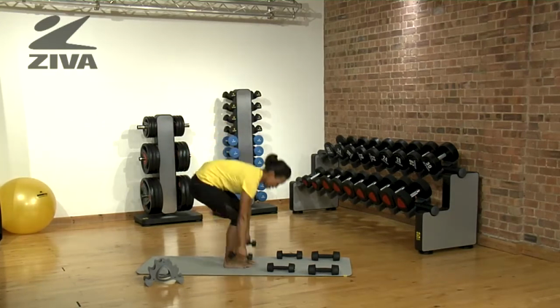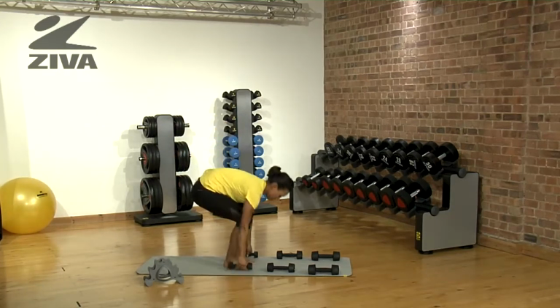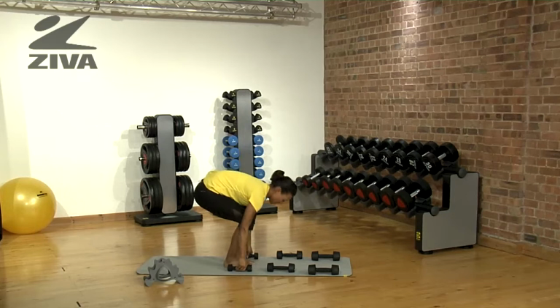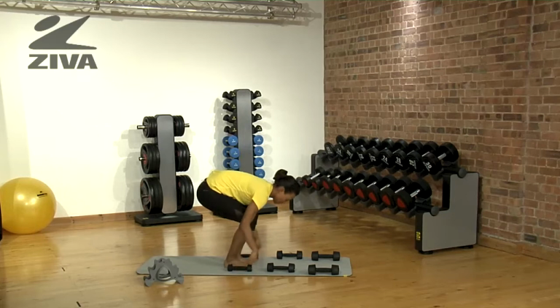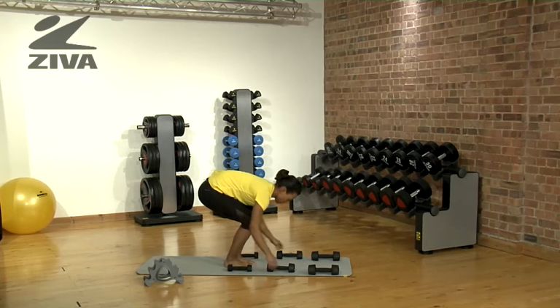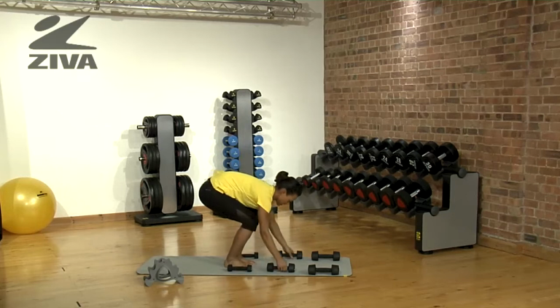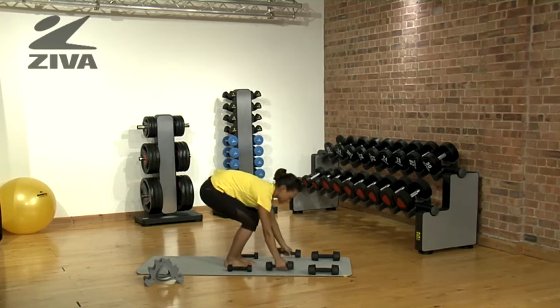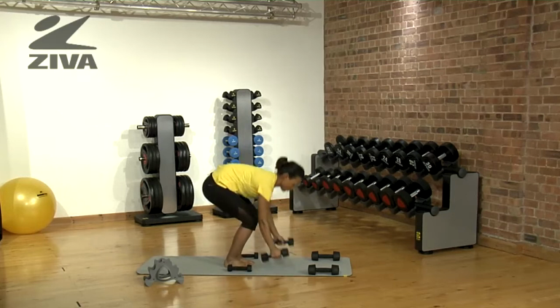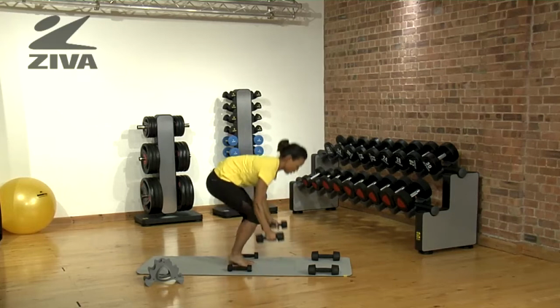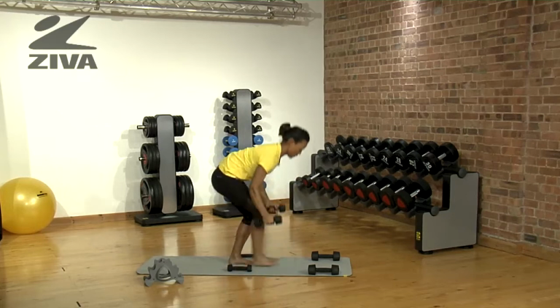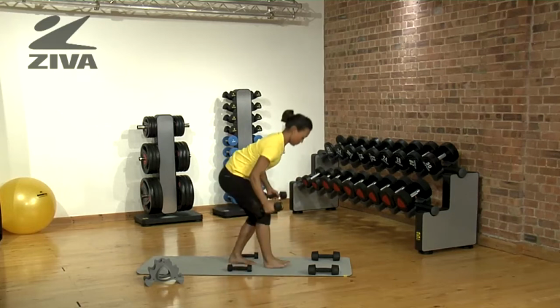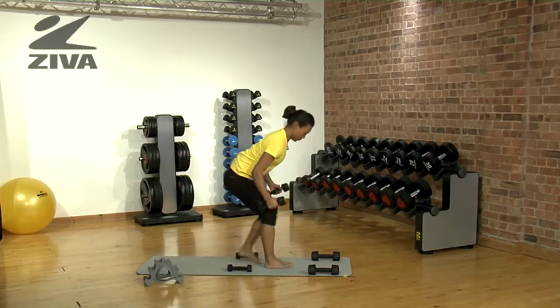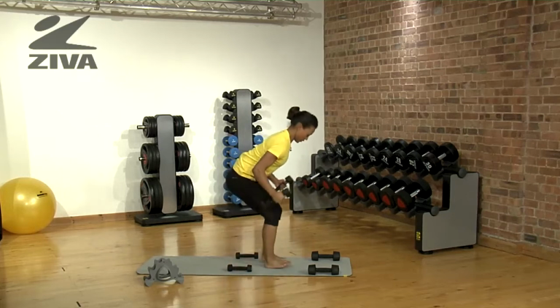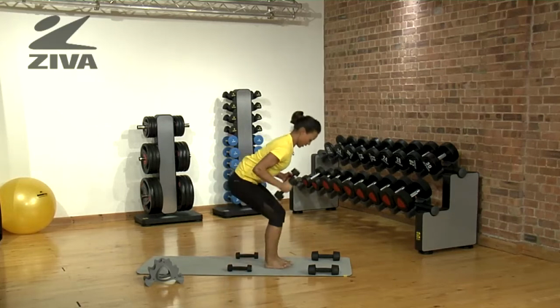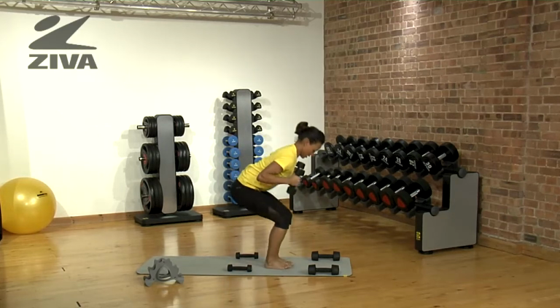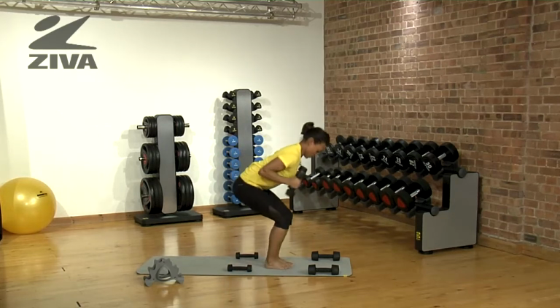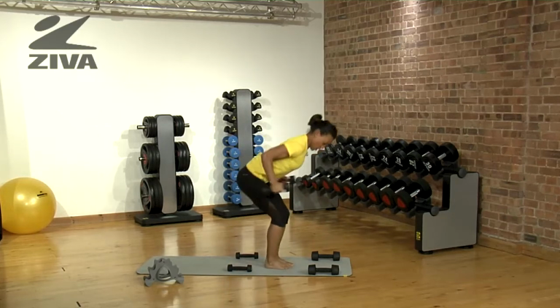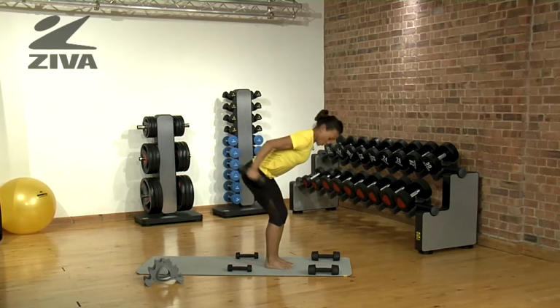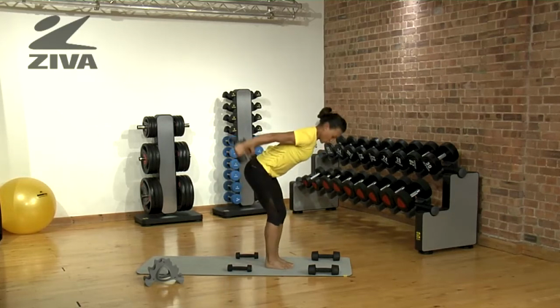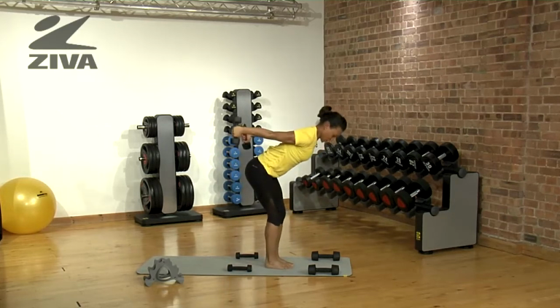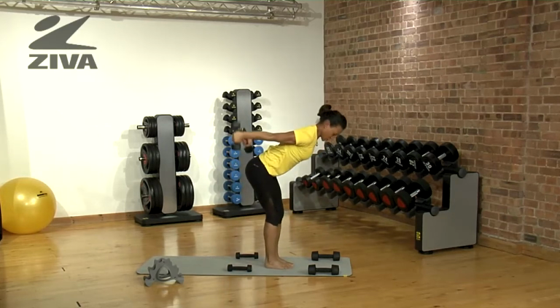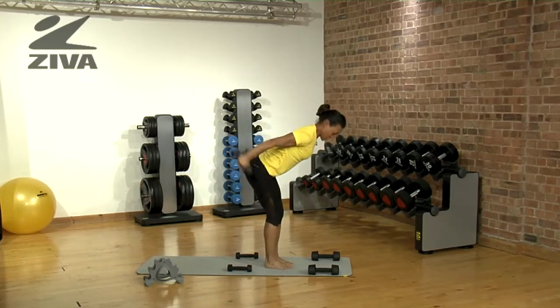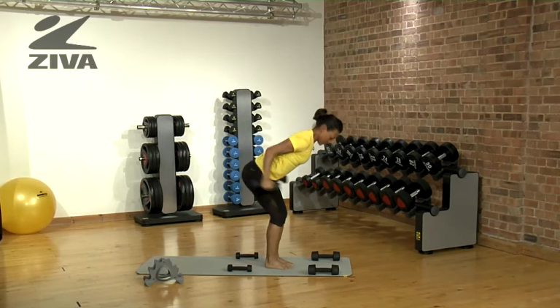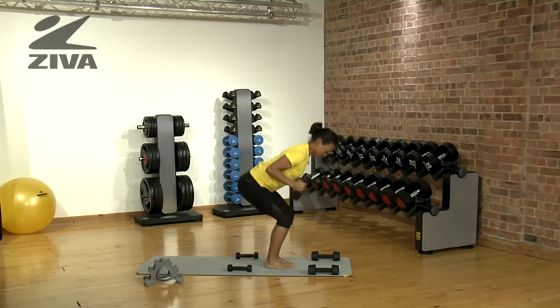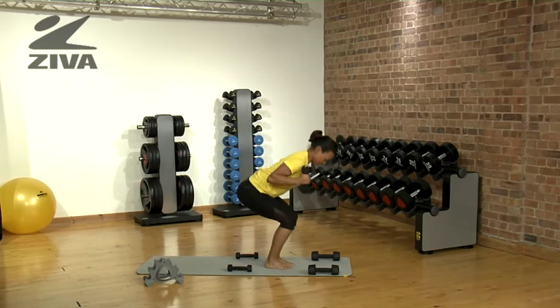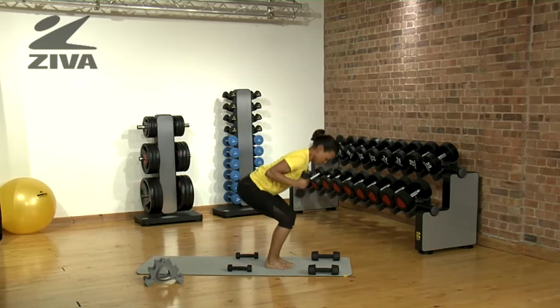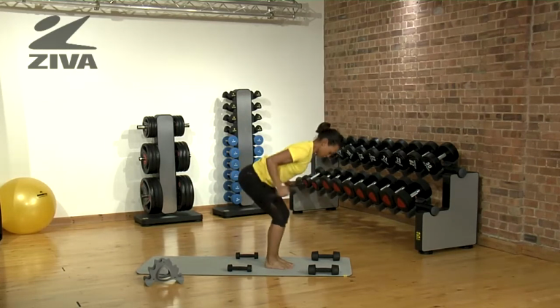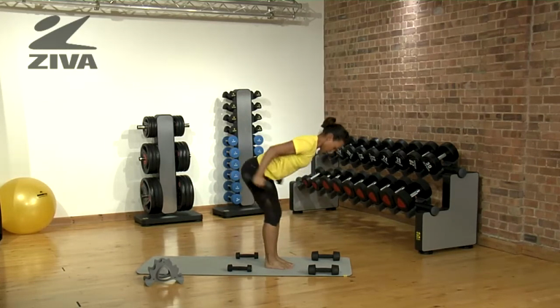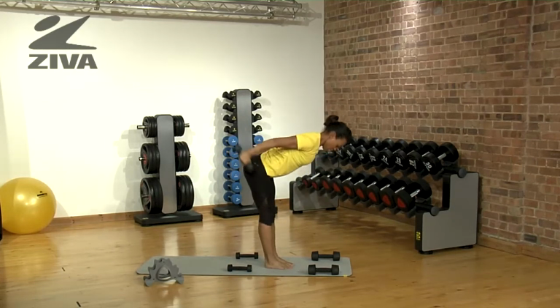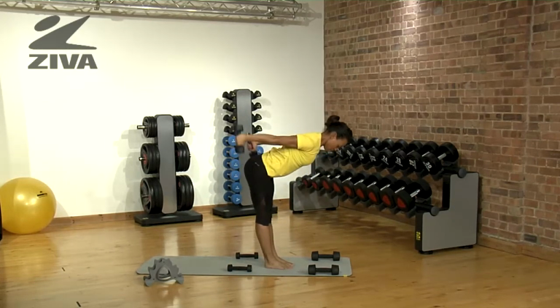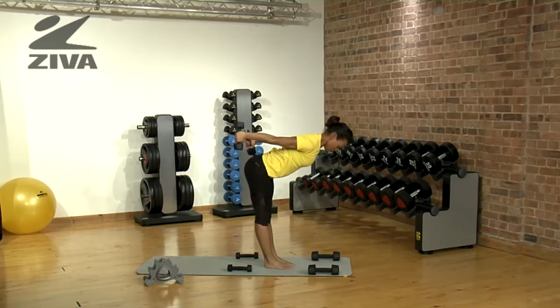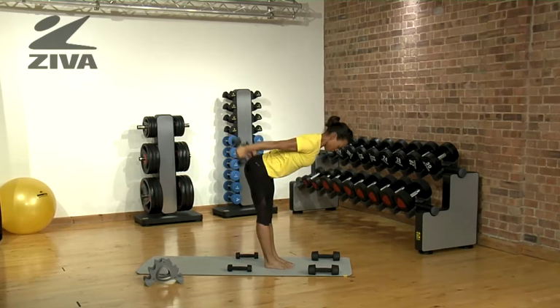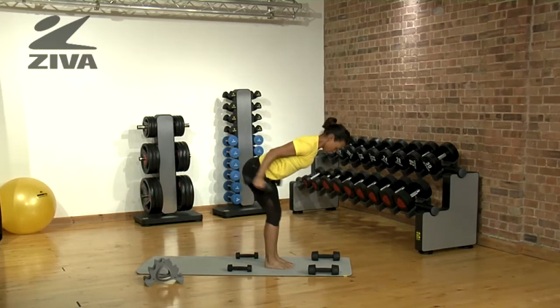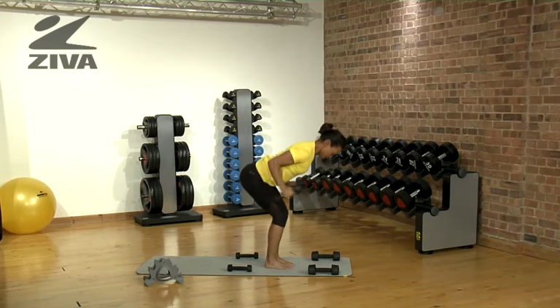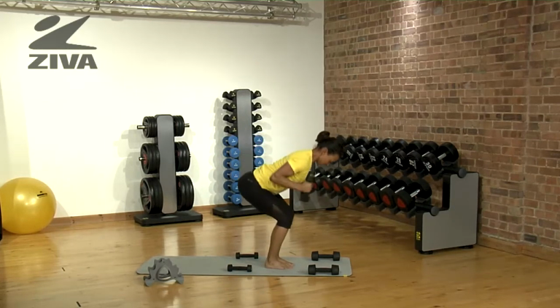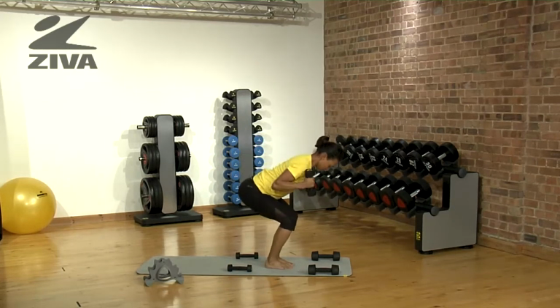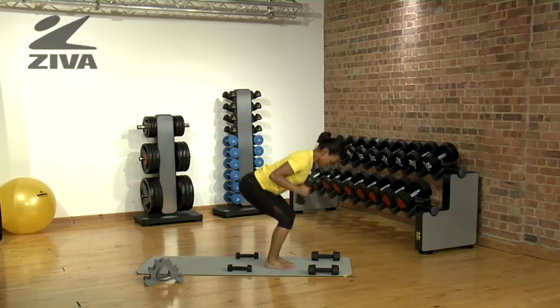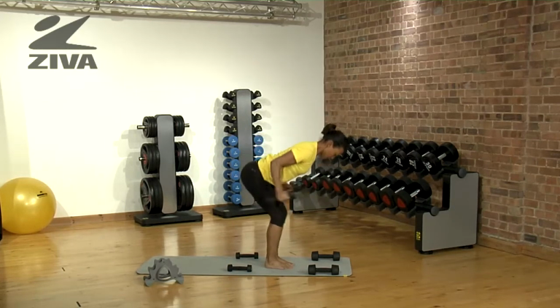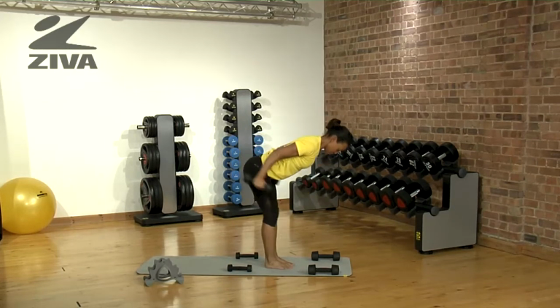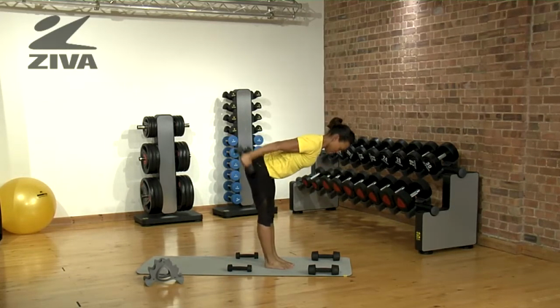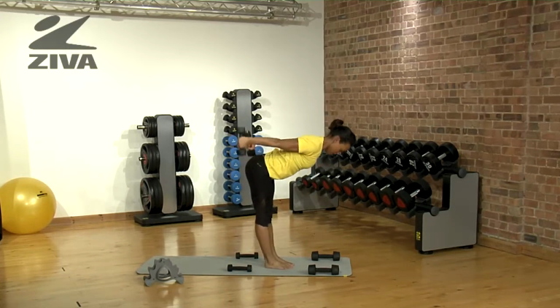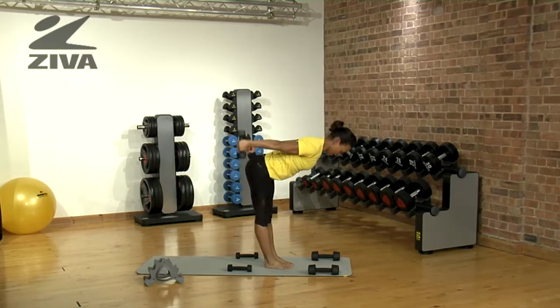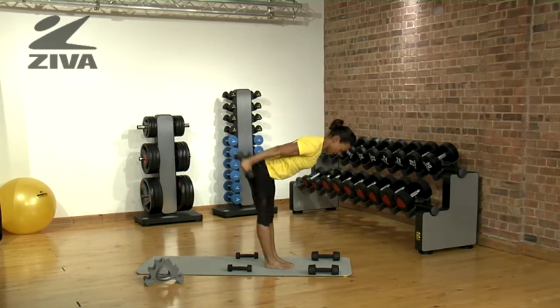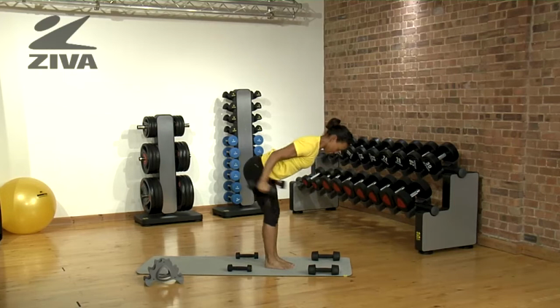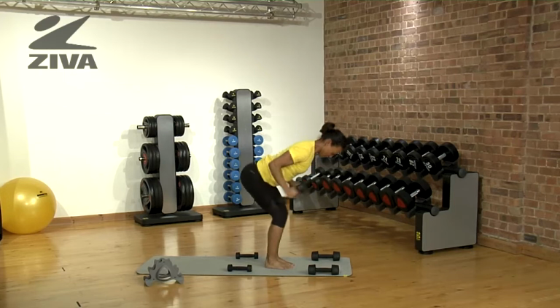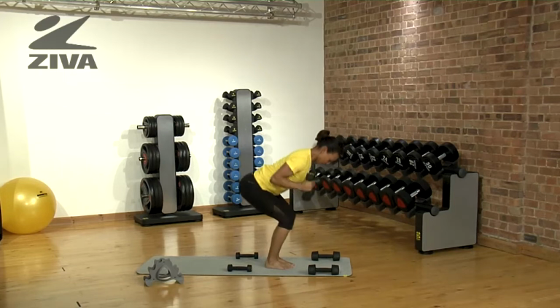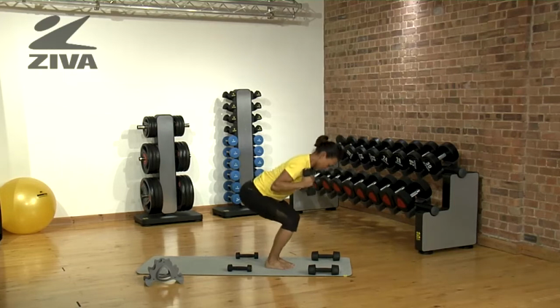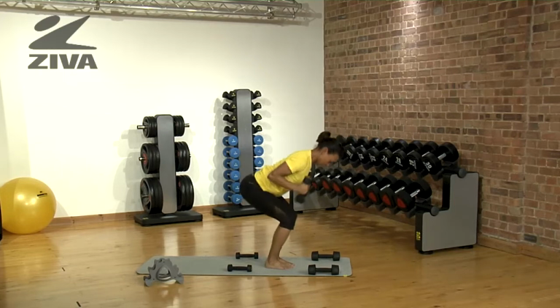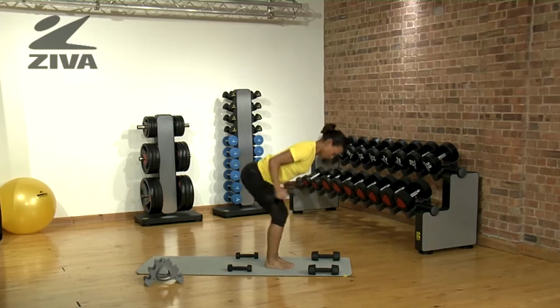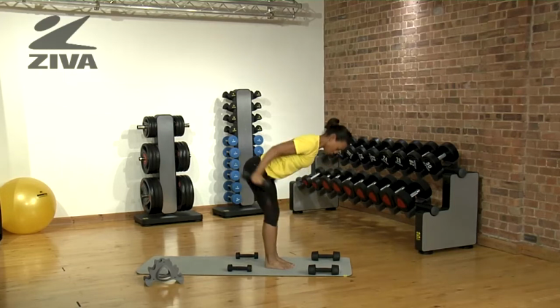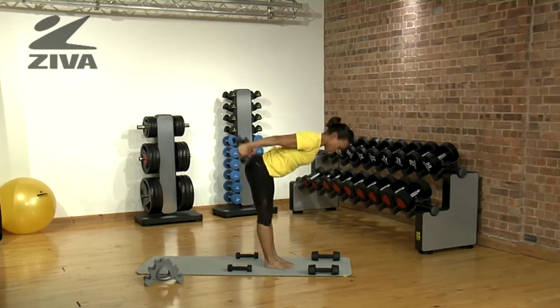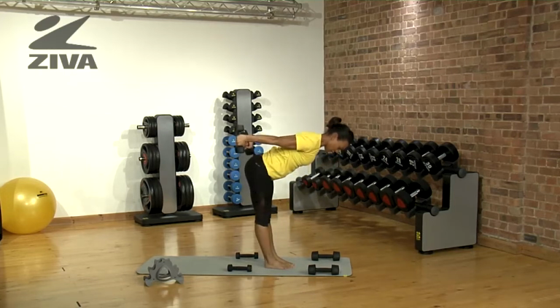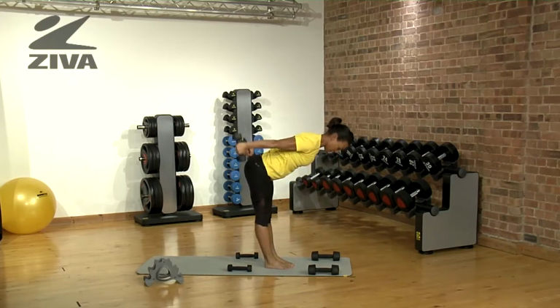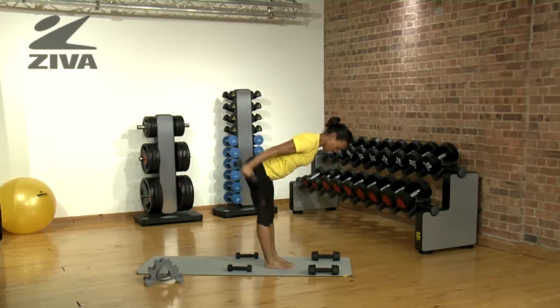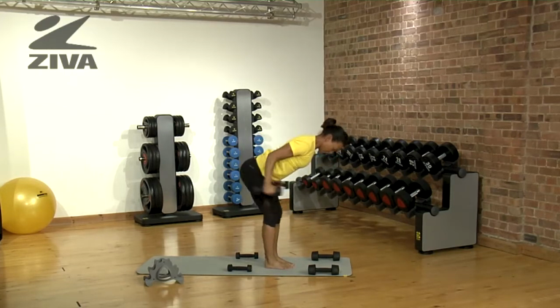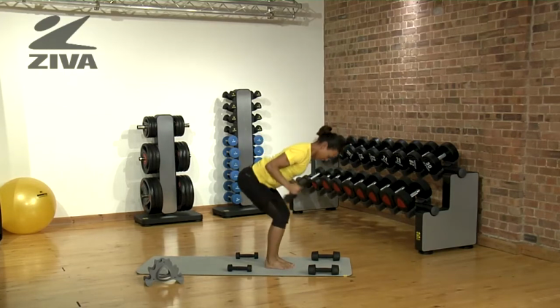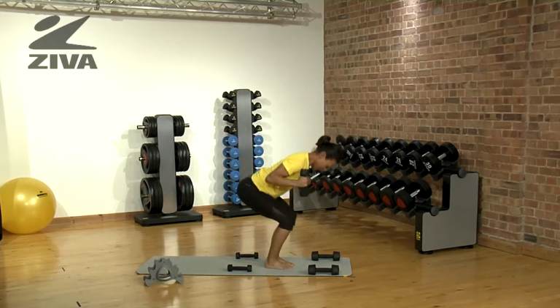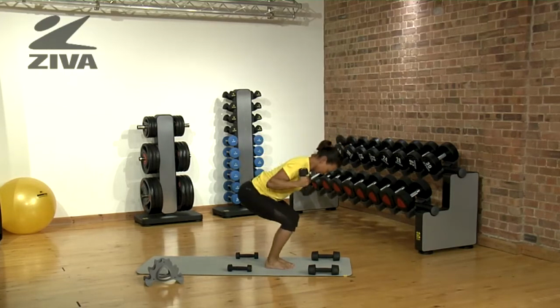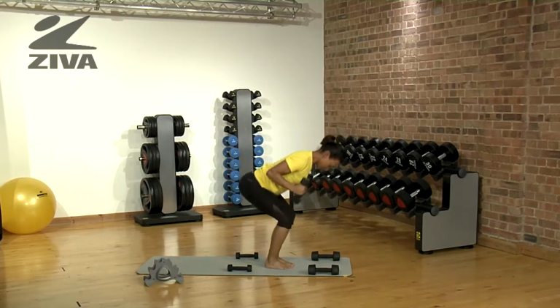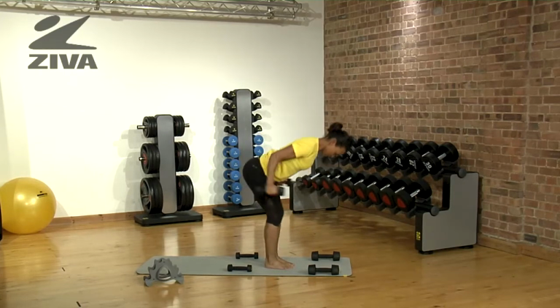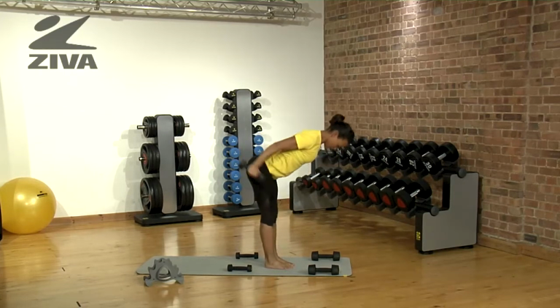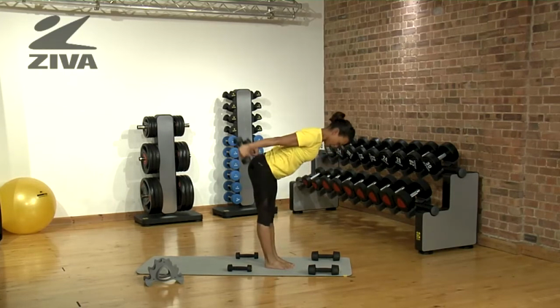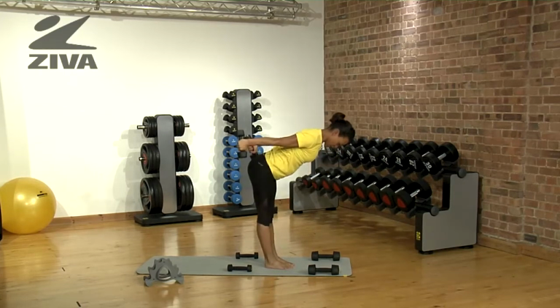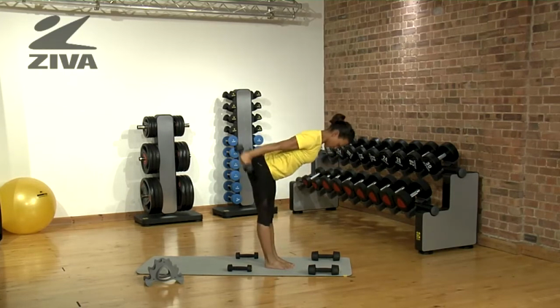Followed by a squat with a tricep extension, pushing your knees as straight as you can, keeping your body in a 90 degree angle.